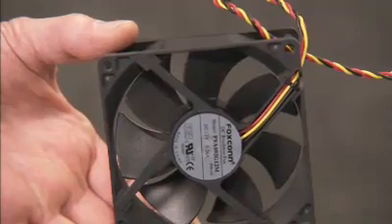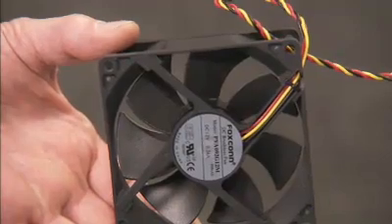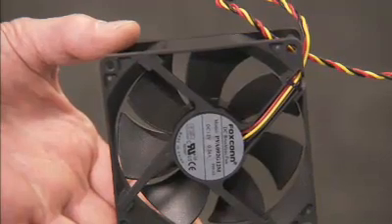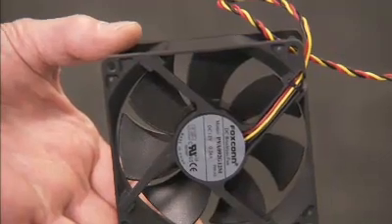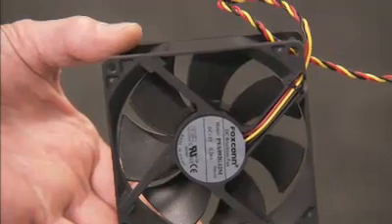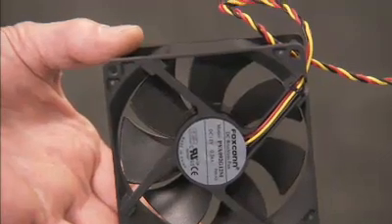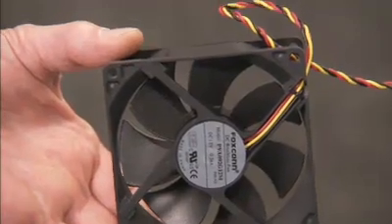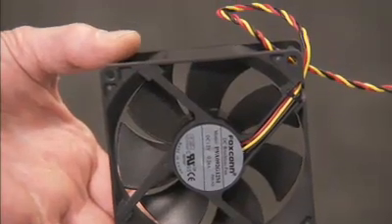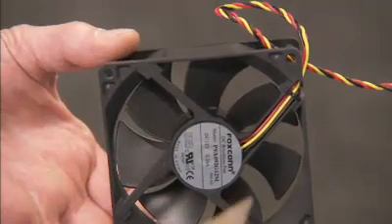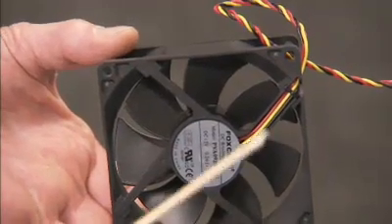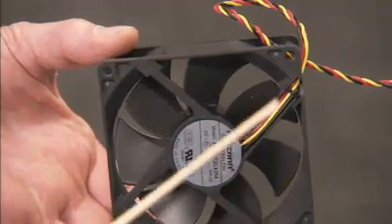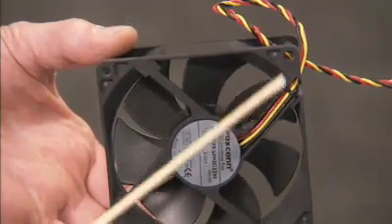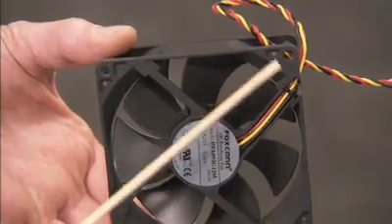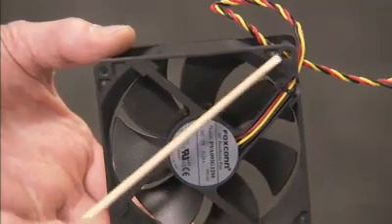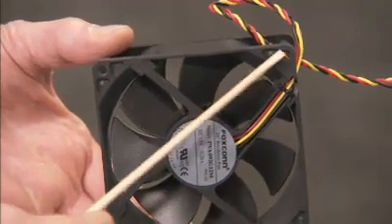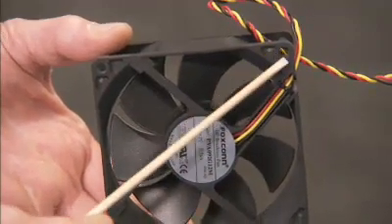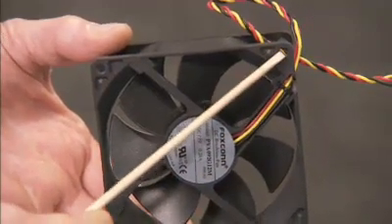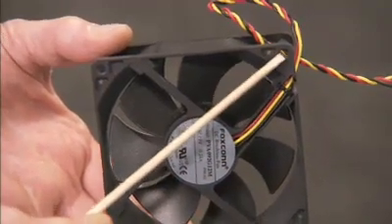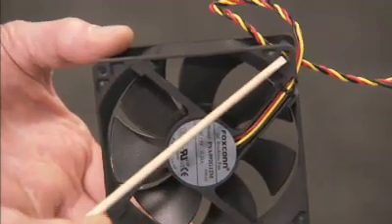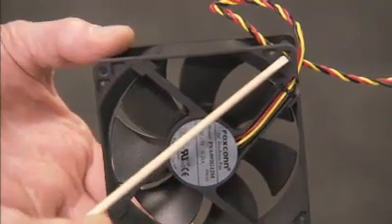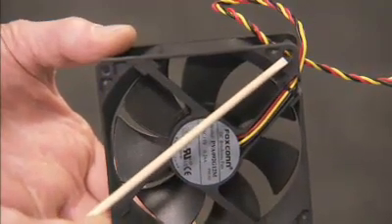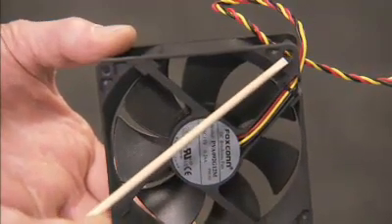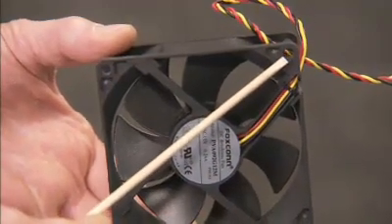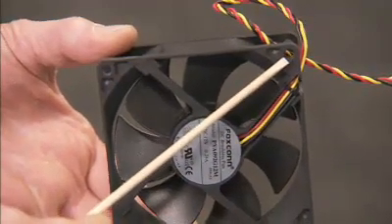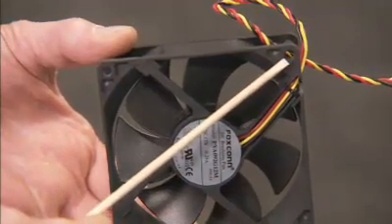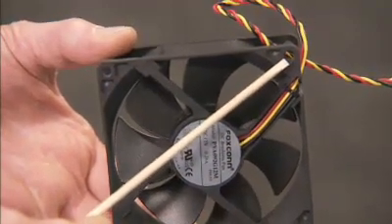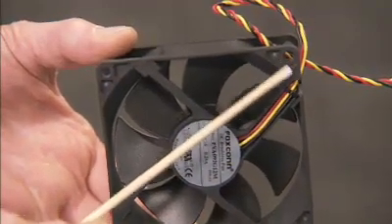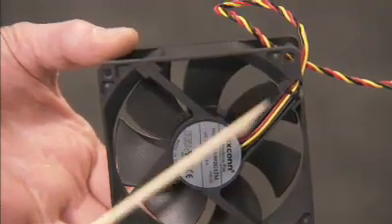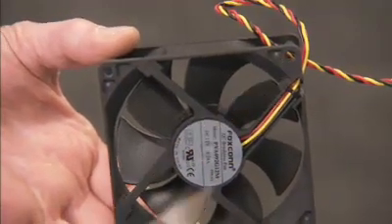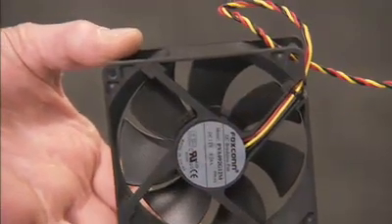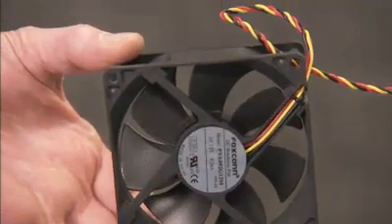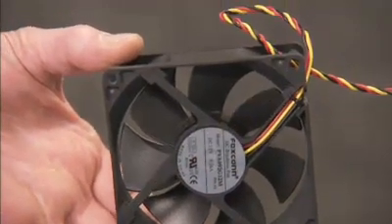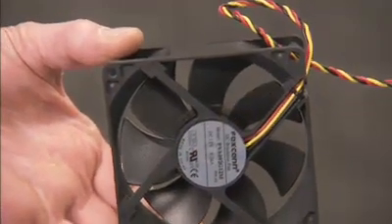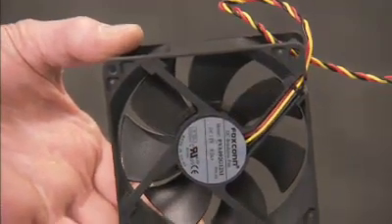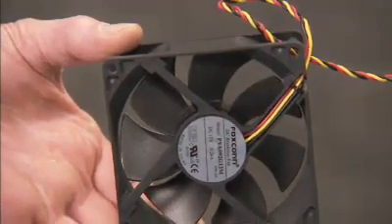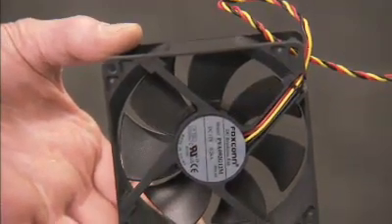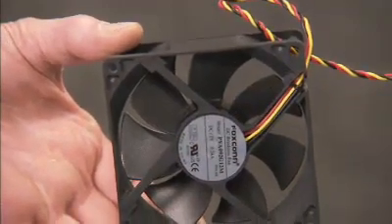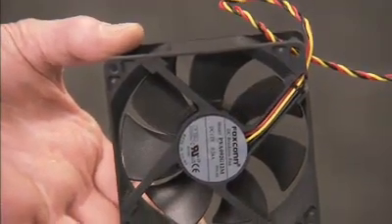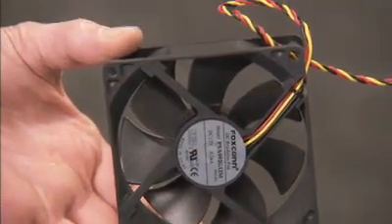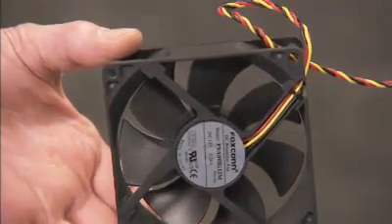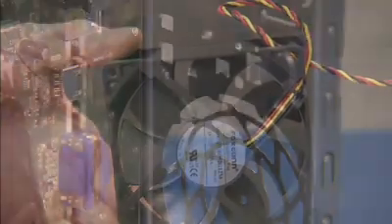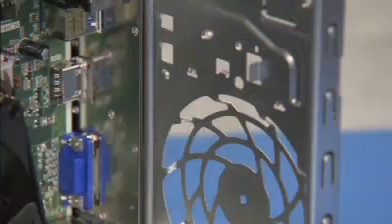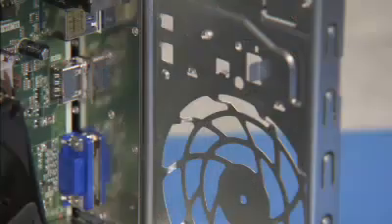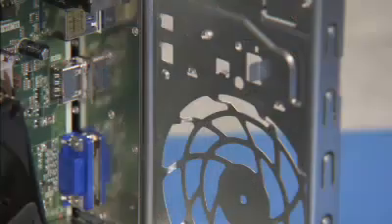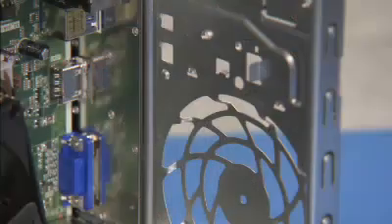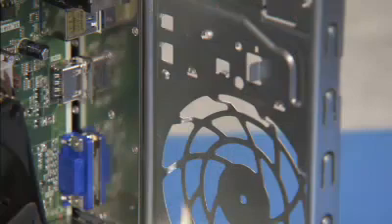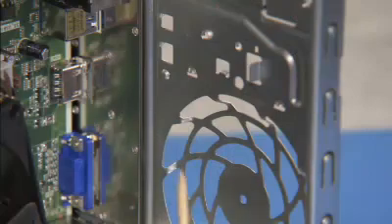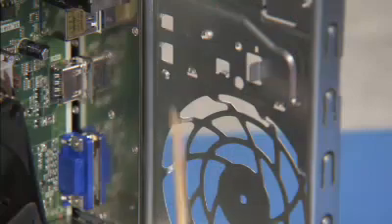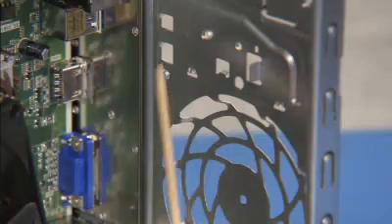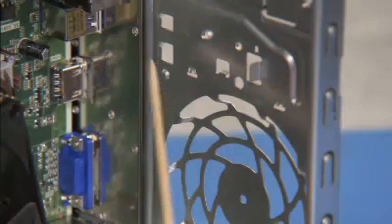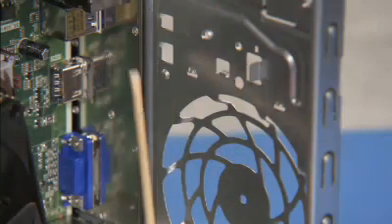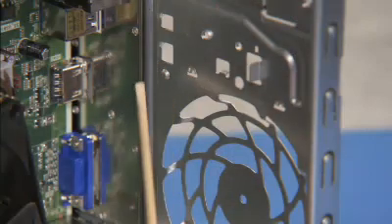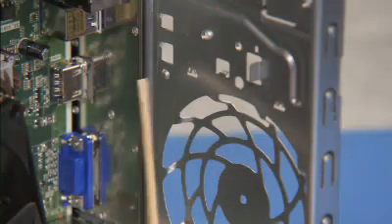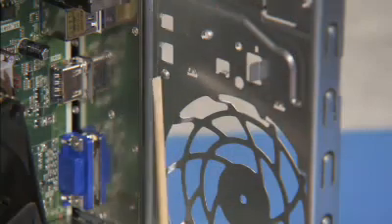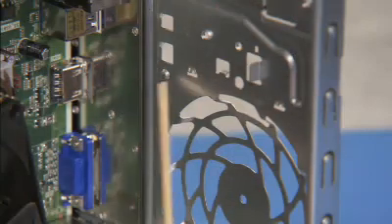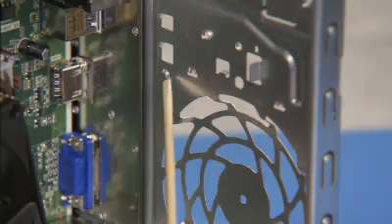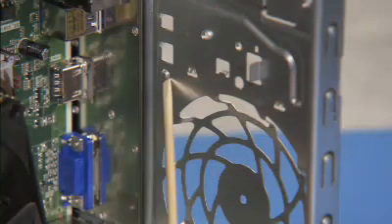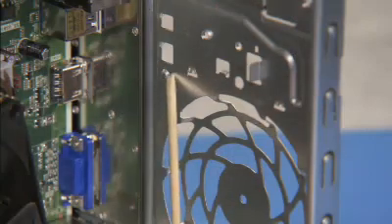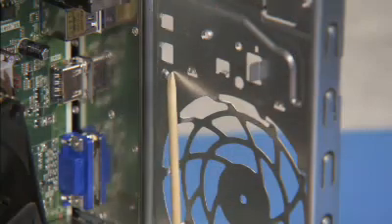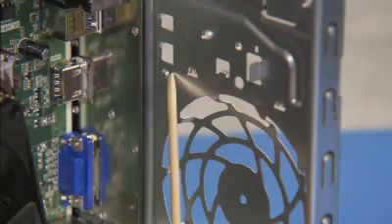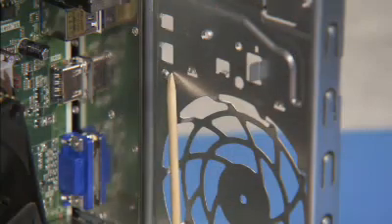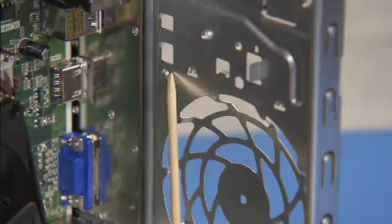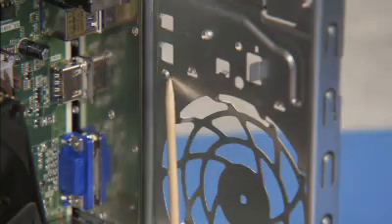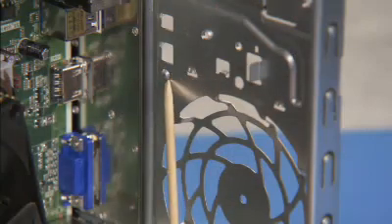There is a hole on the top corner of the system fan that aligns over a small post on the inside rear wall of the PC.